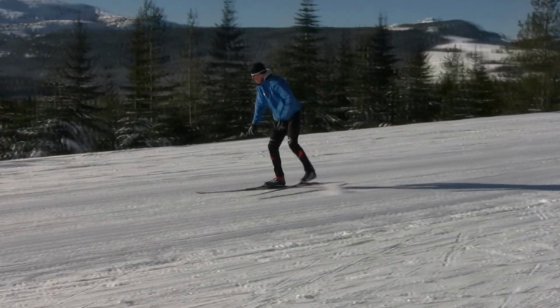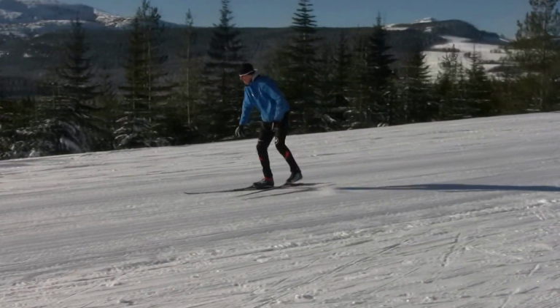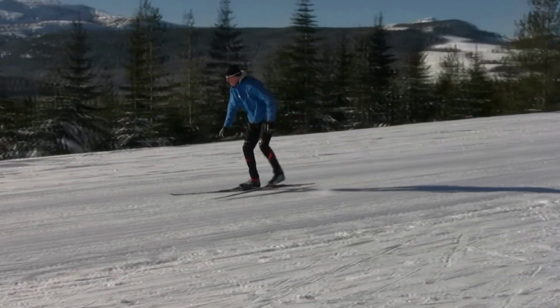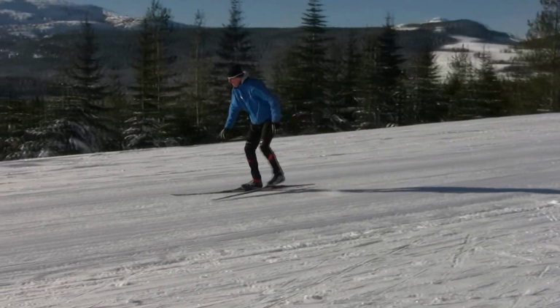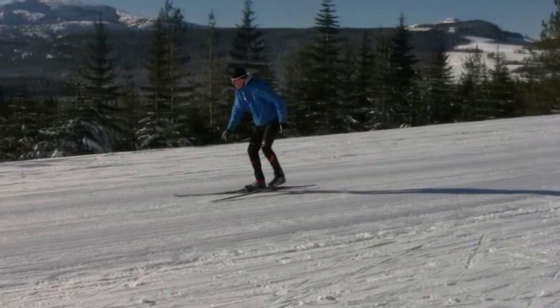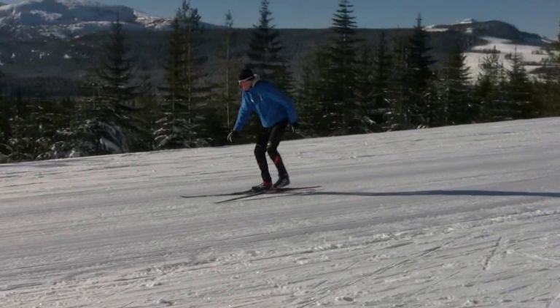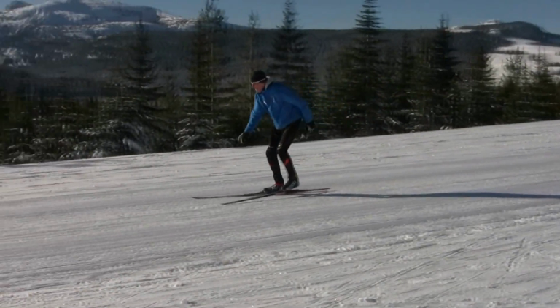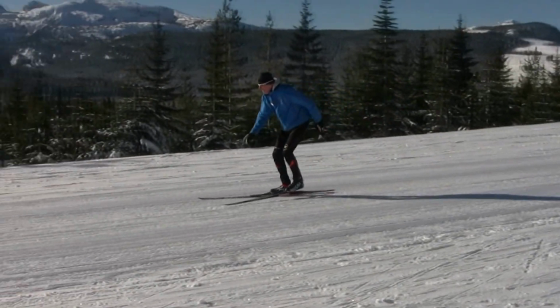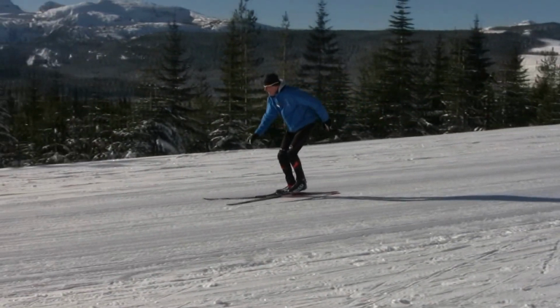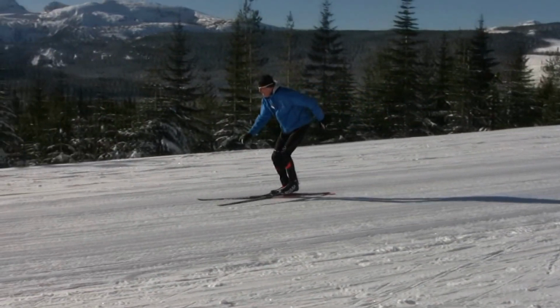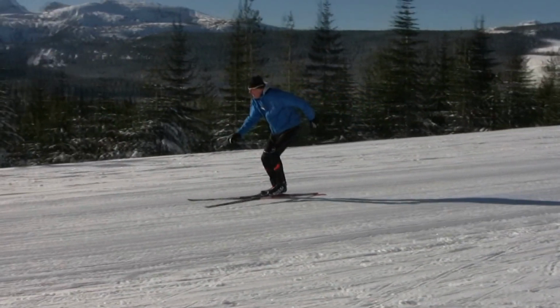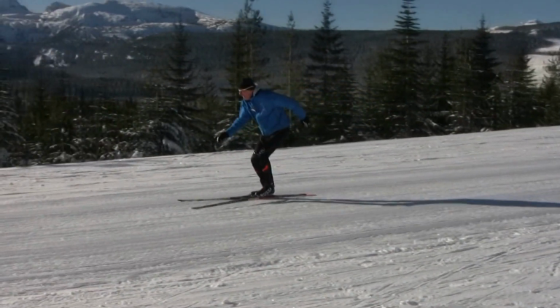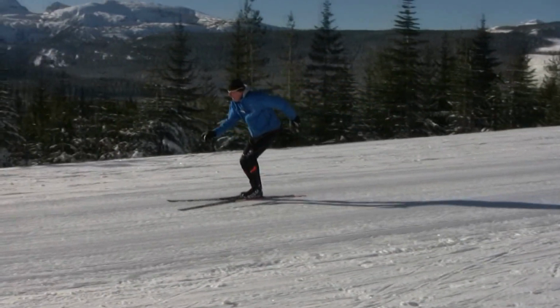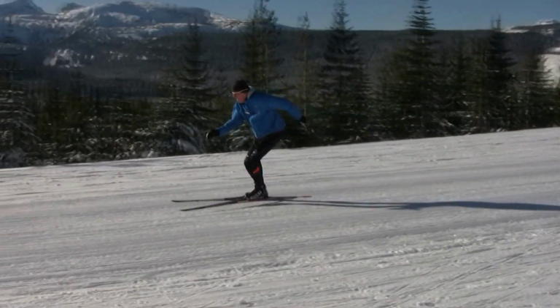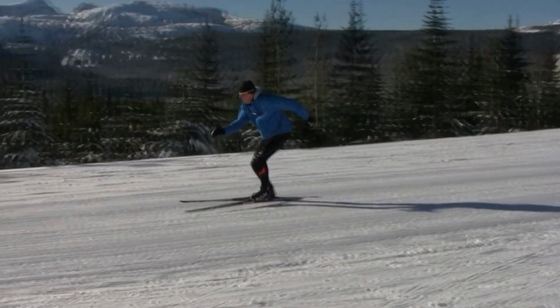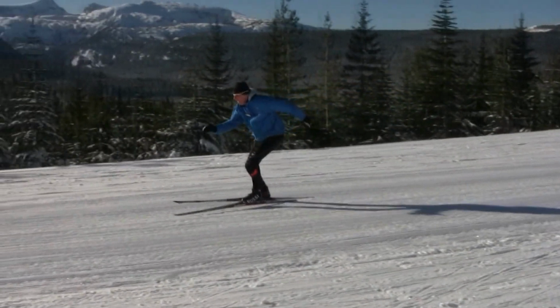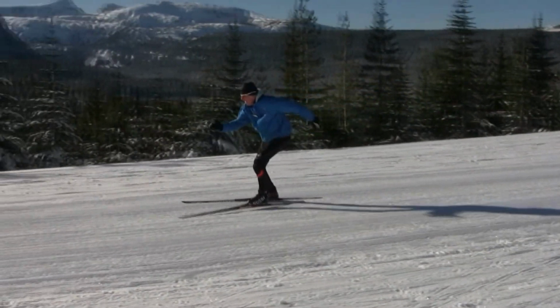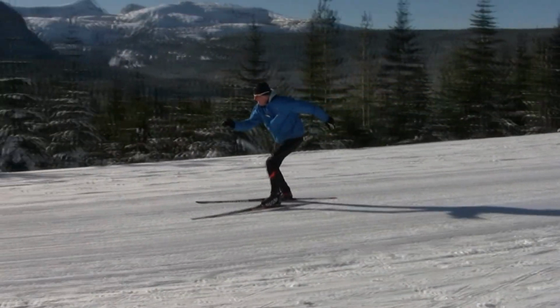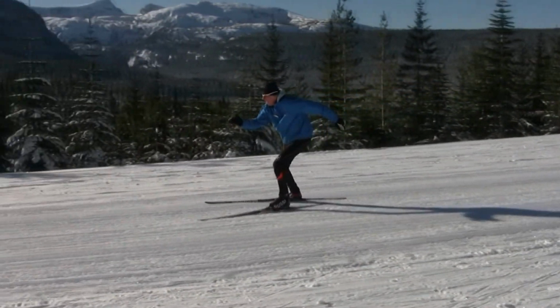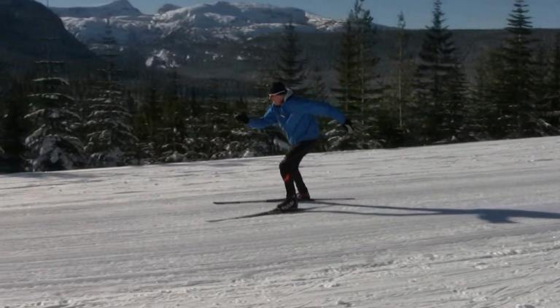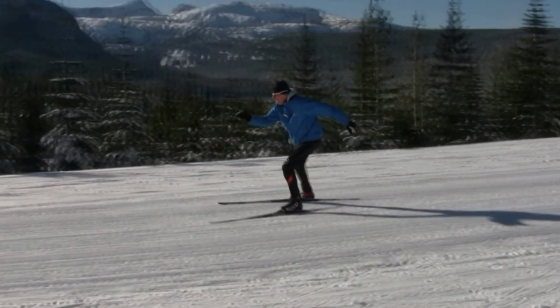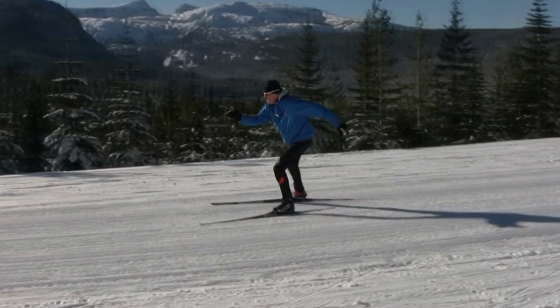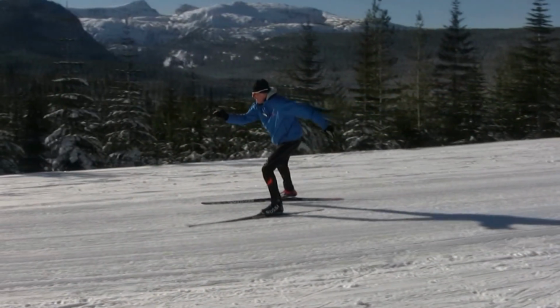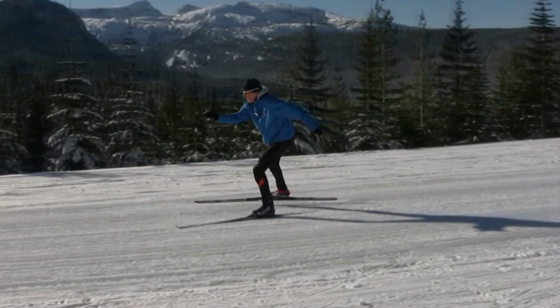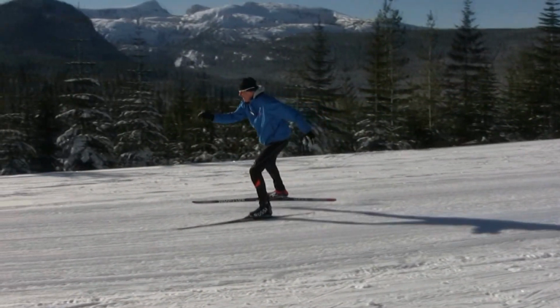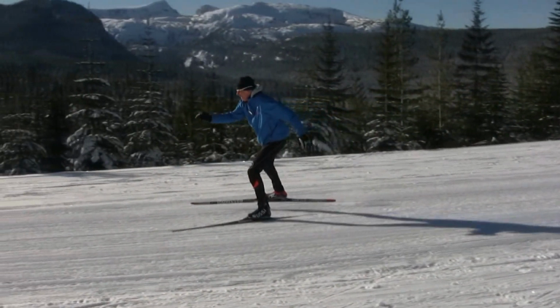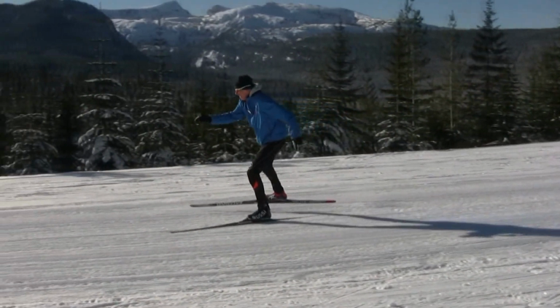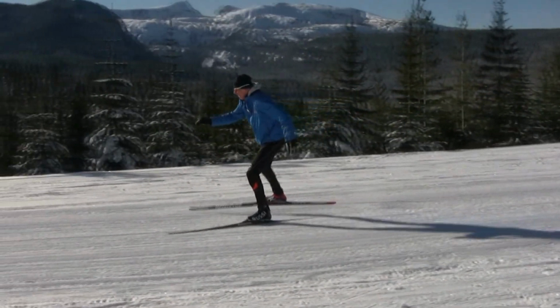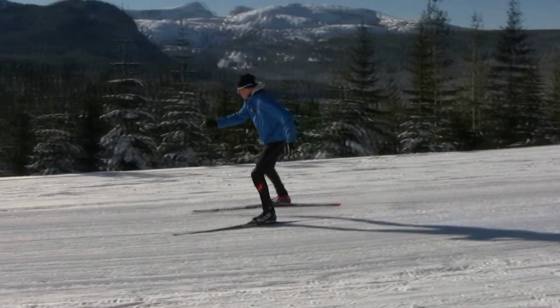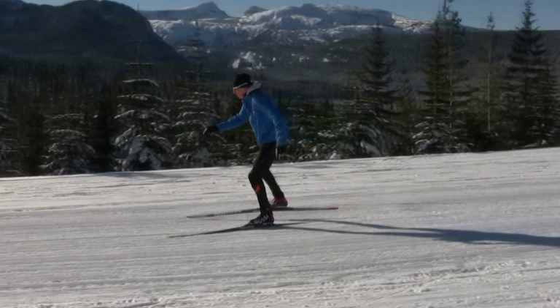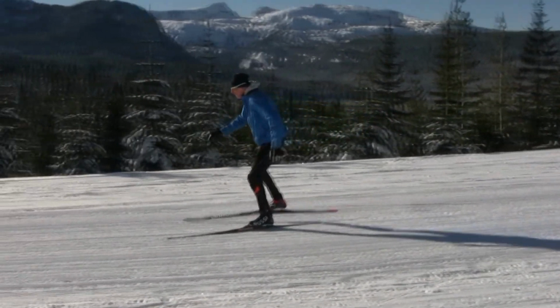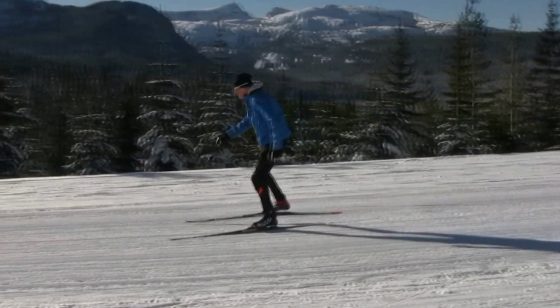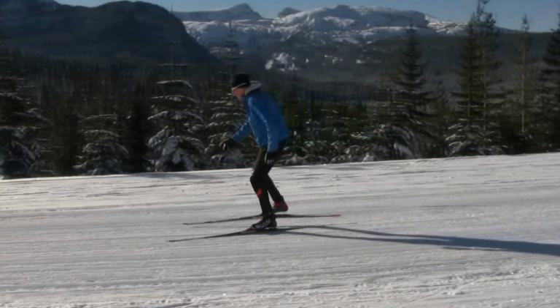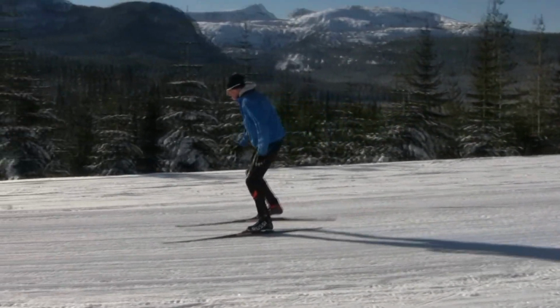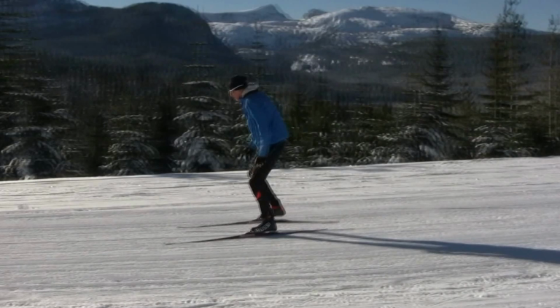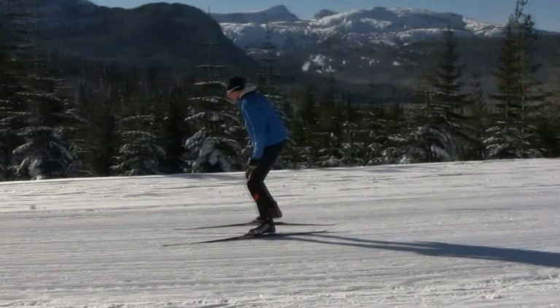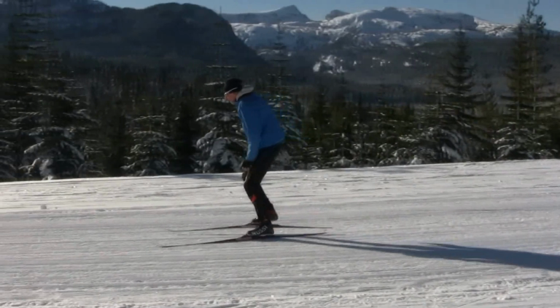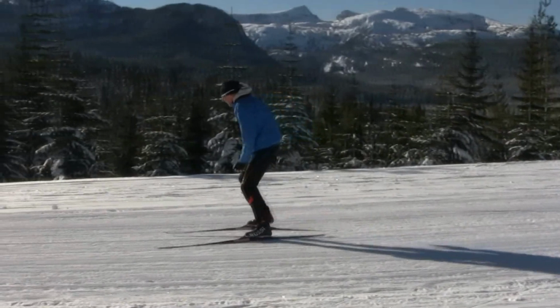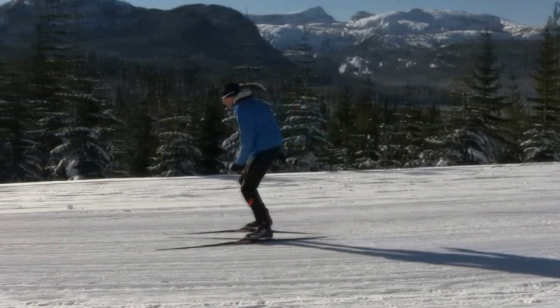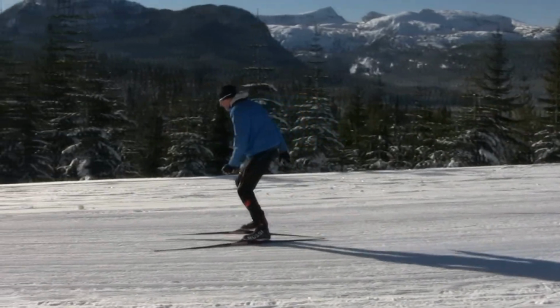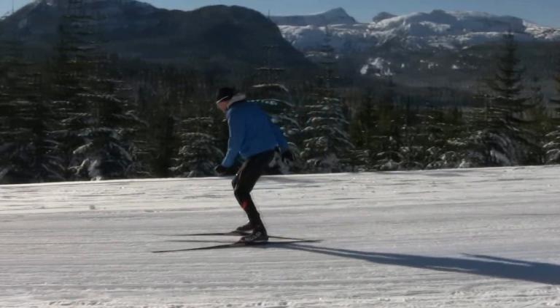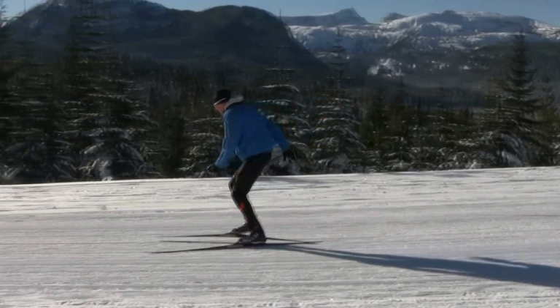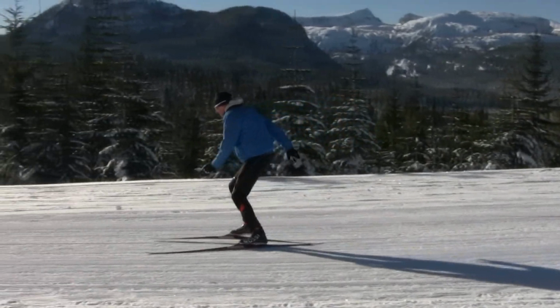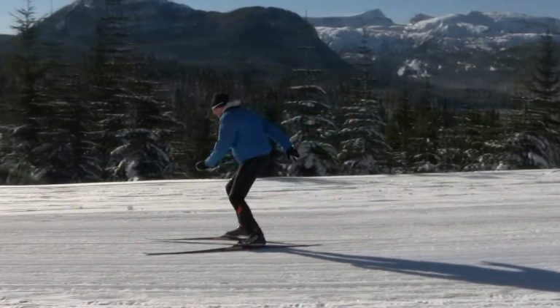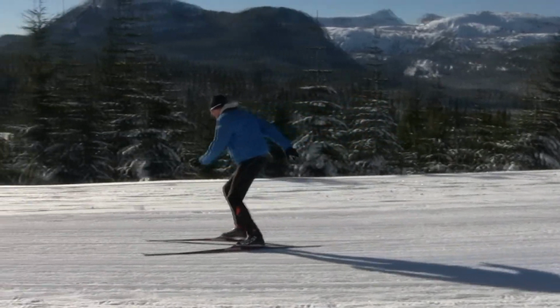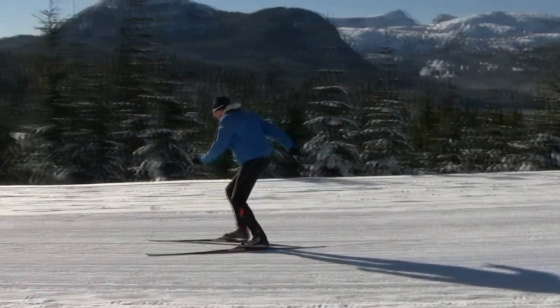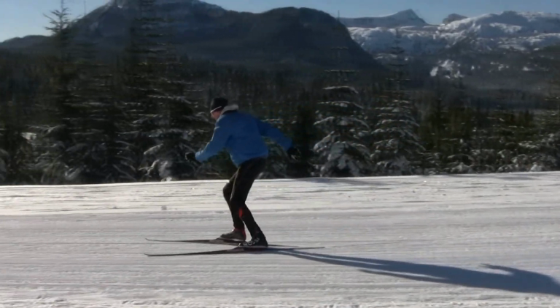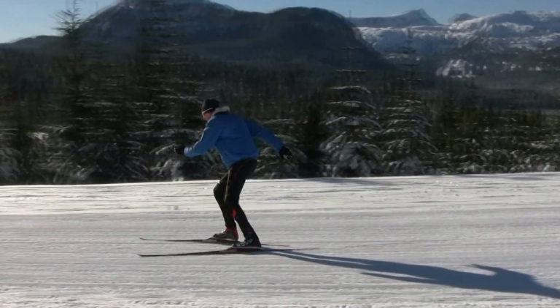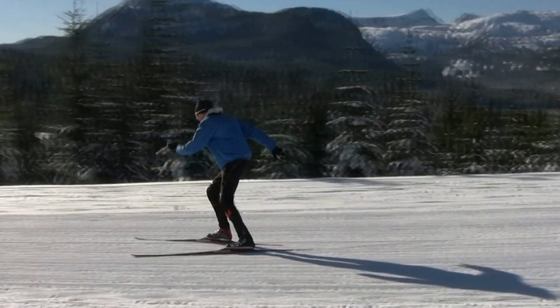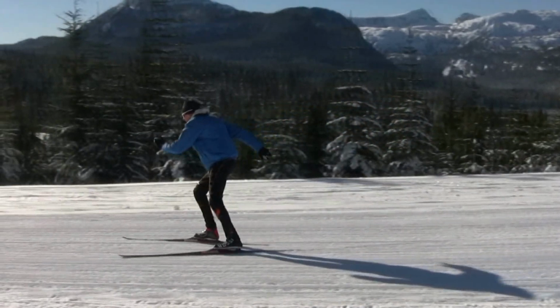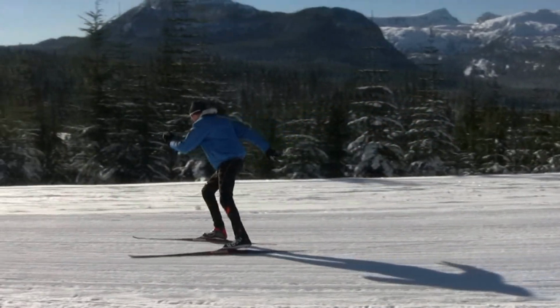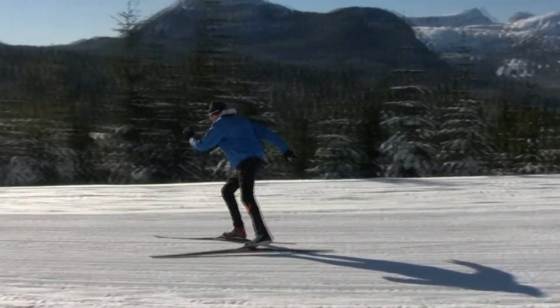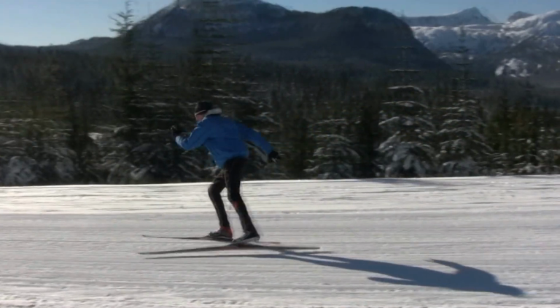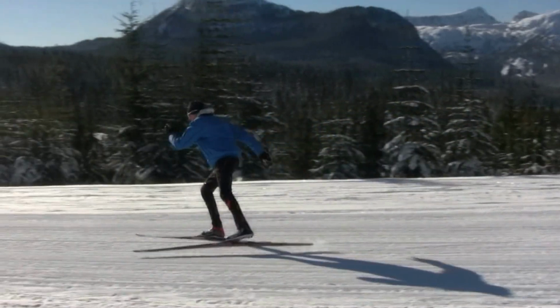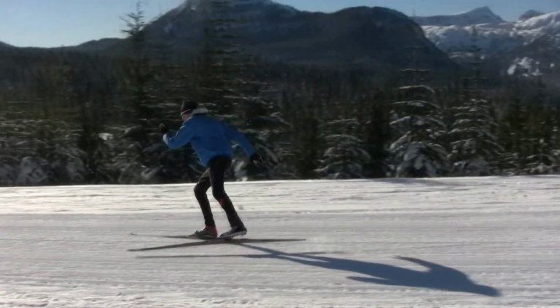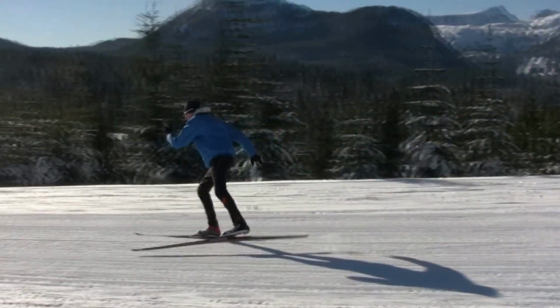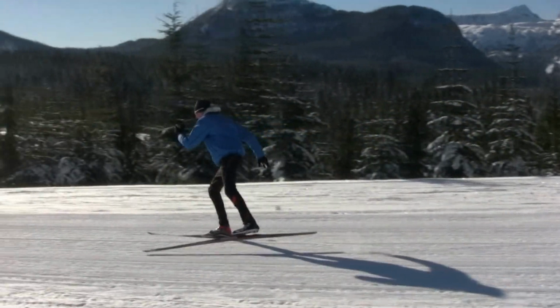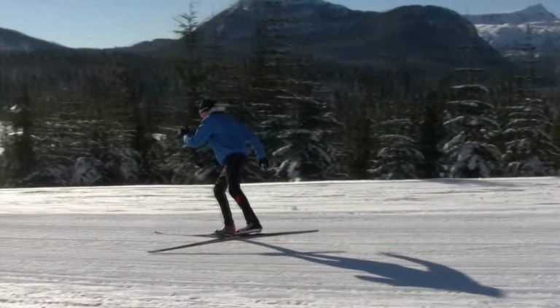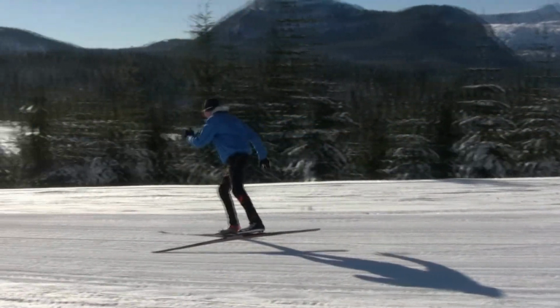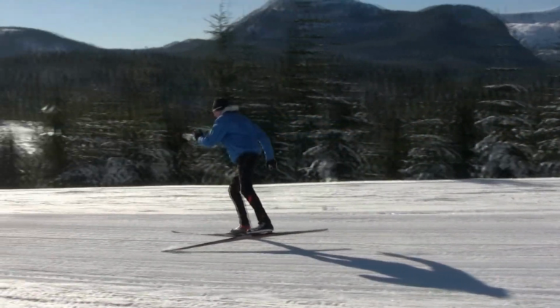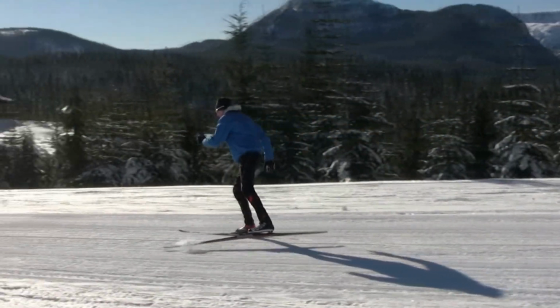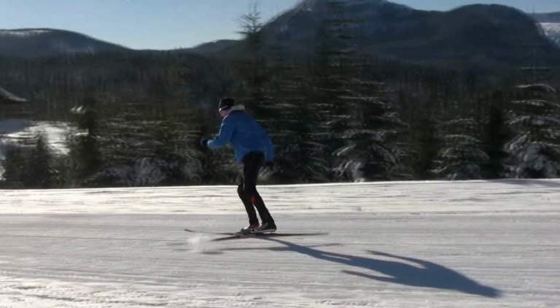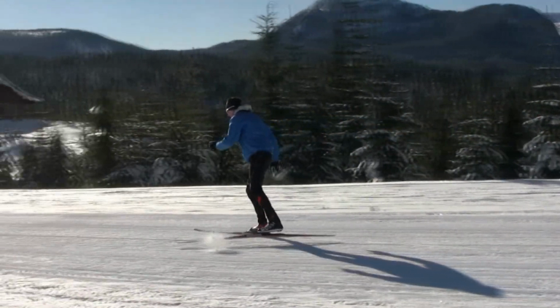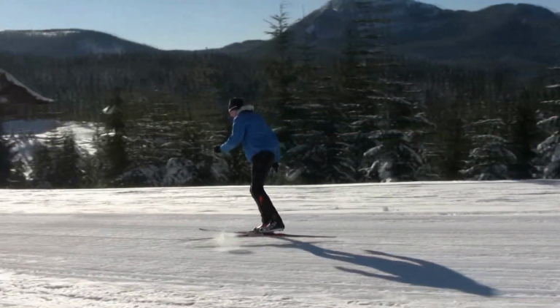When conditions are right, I tell my students to examine the tracks left in the snow to help them figure out how well they are skiing.